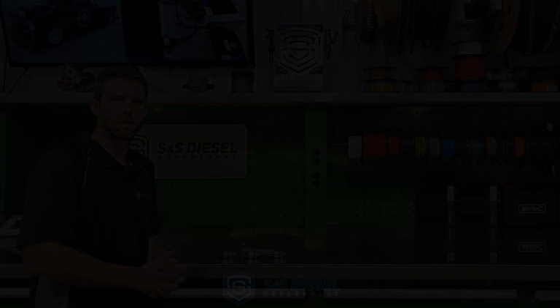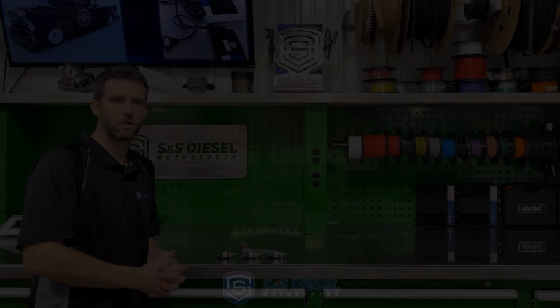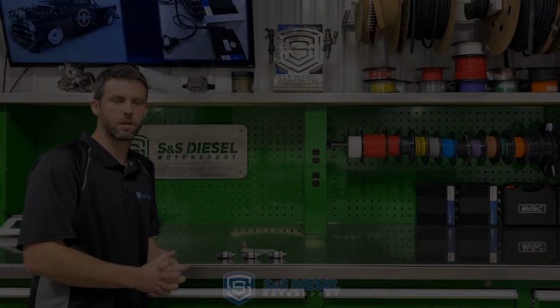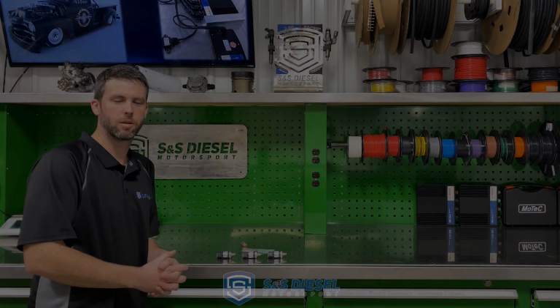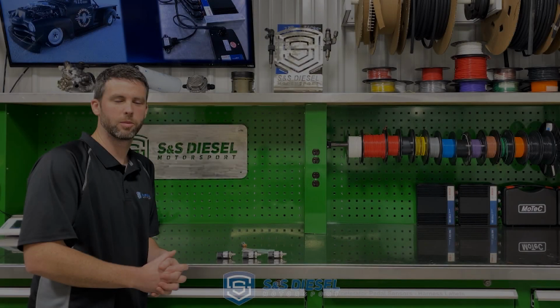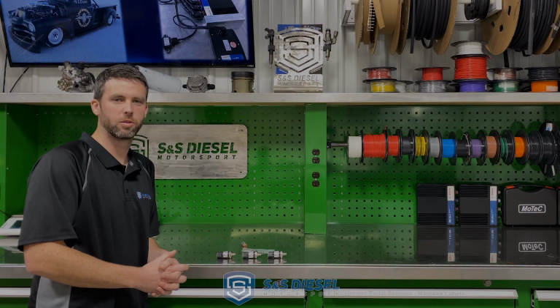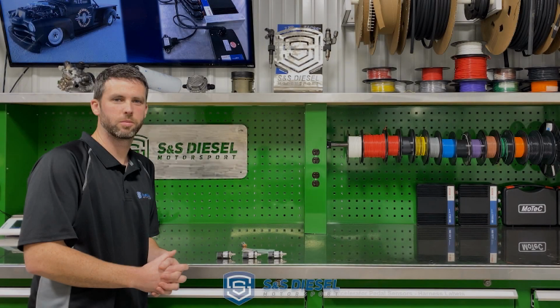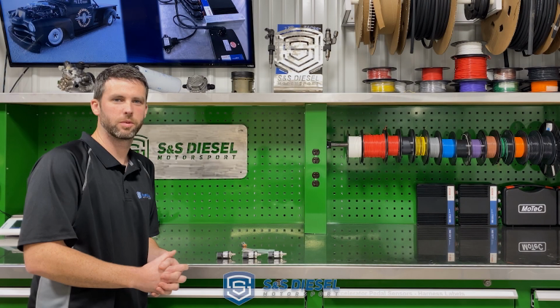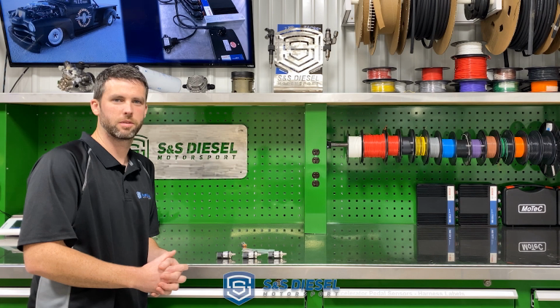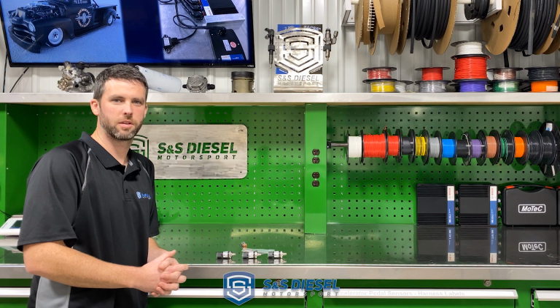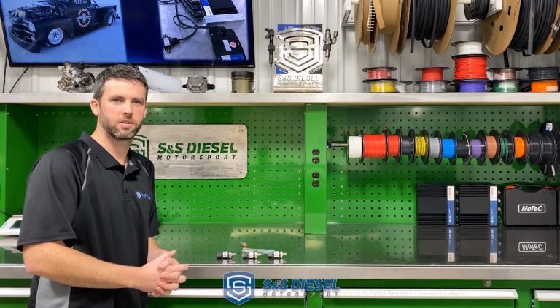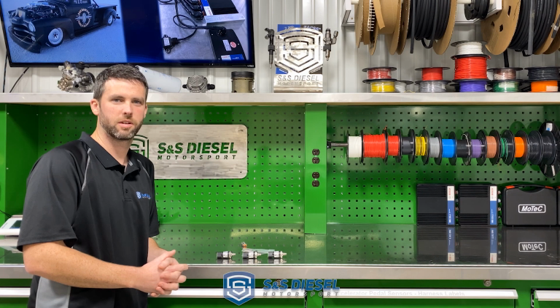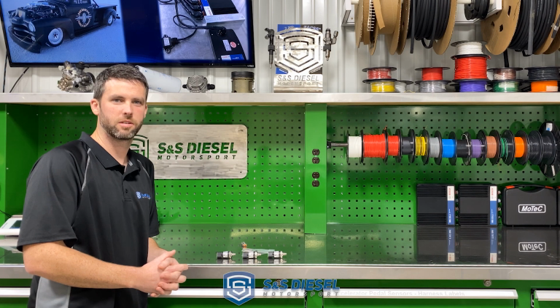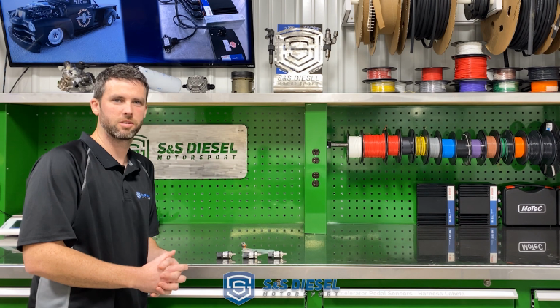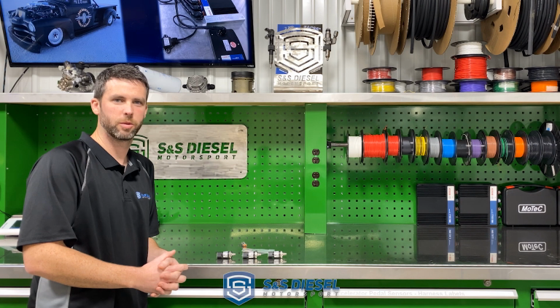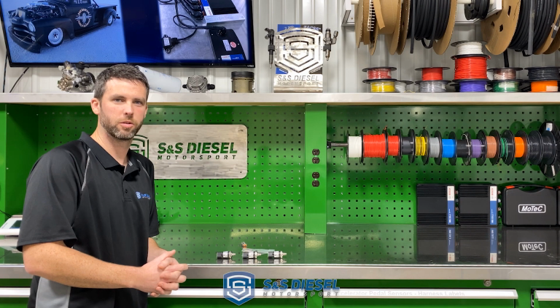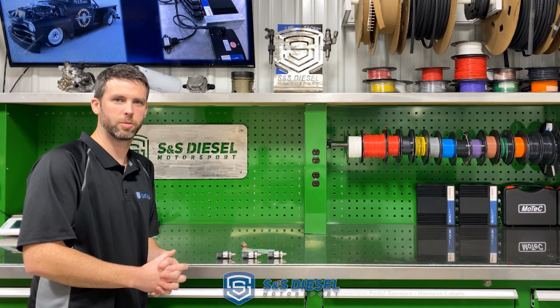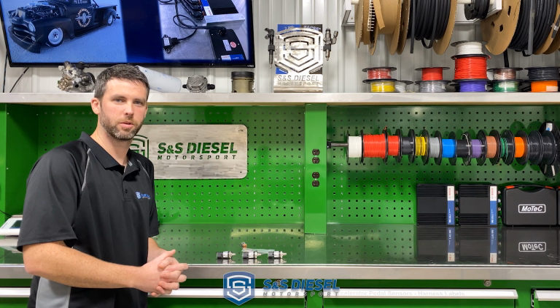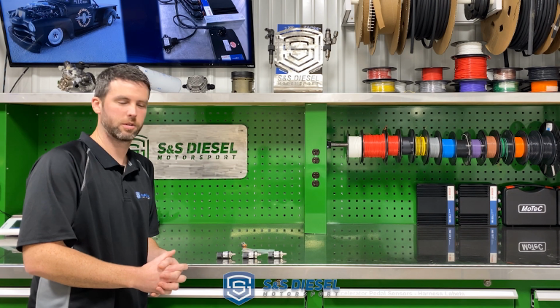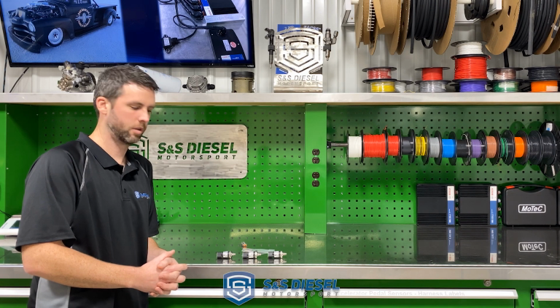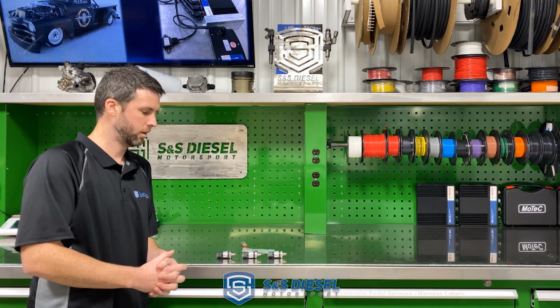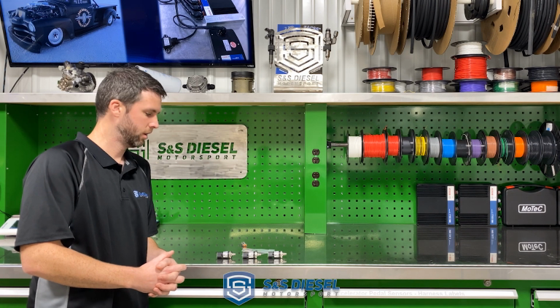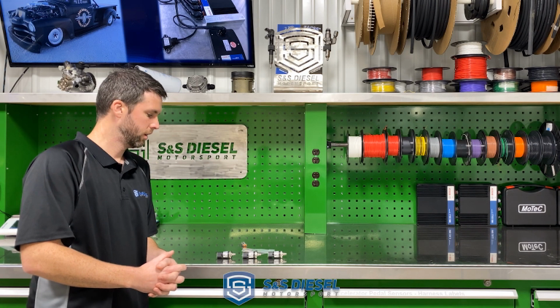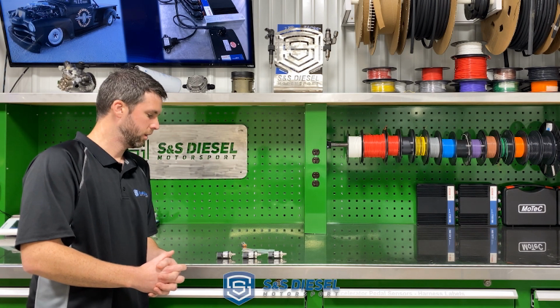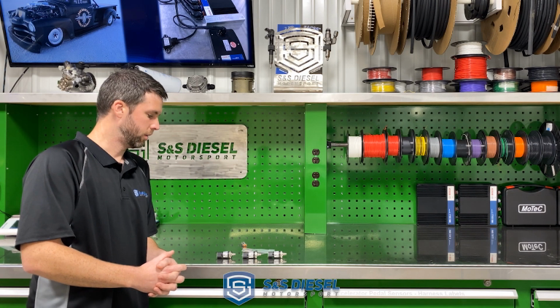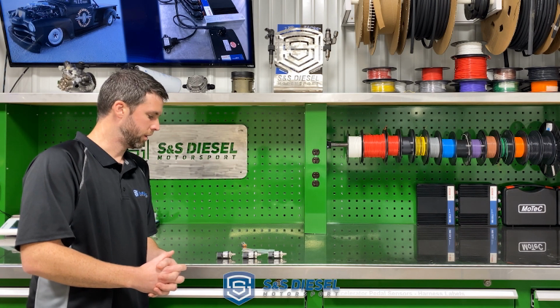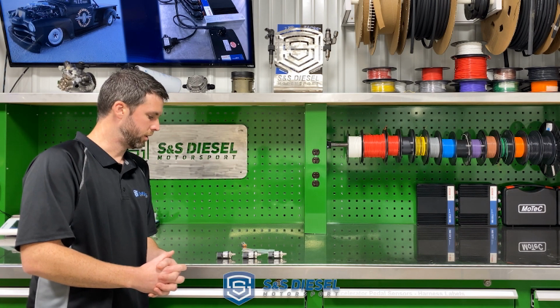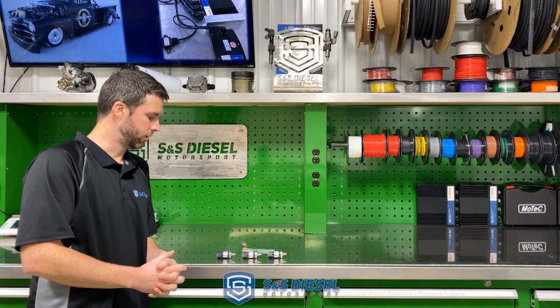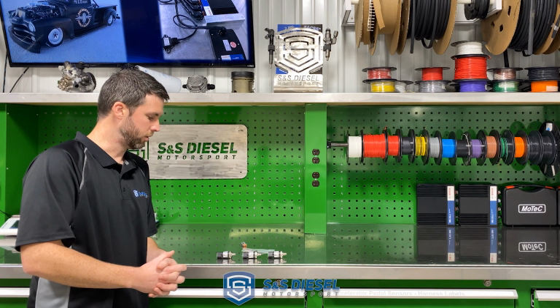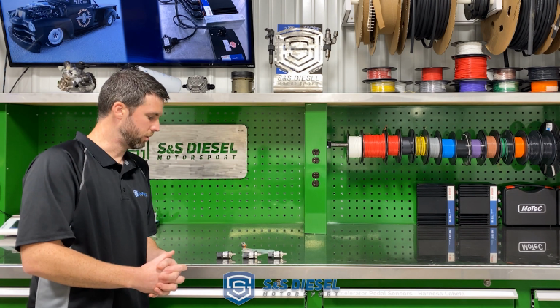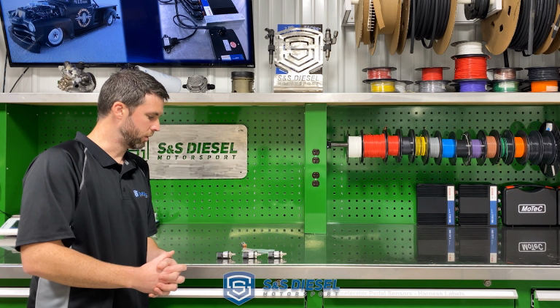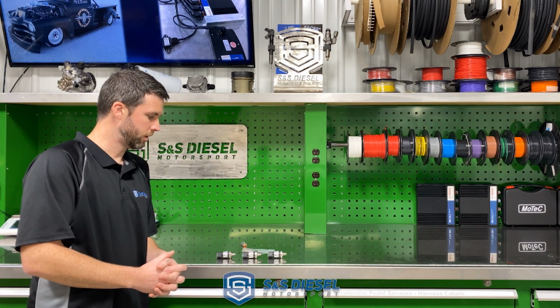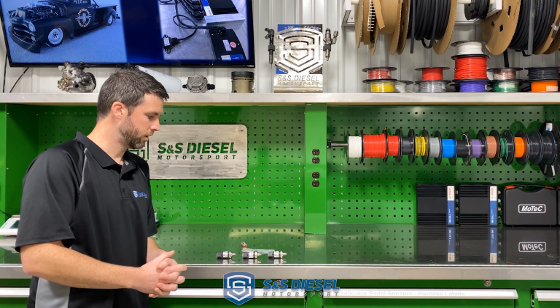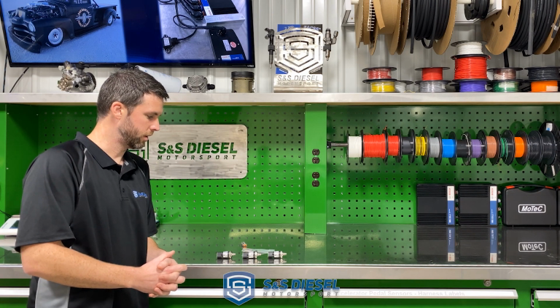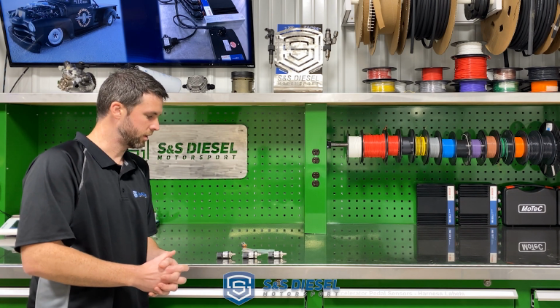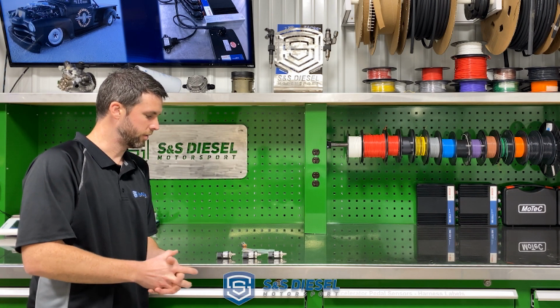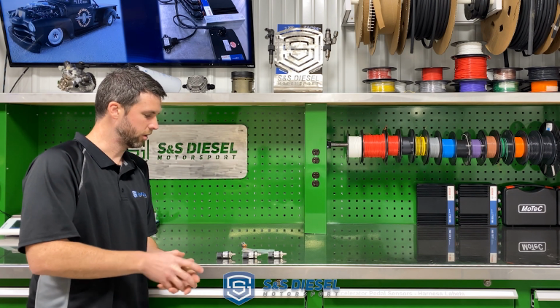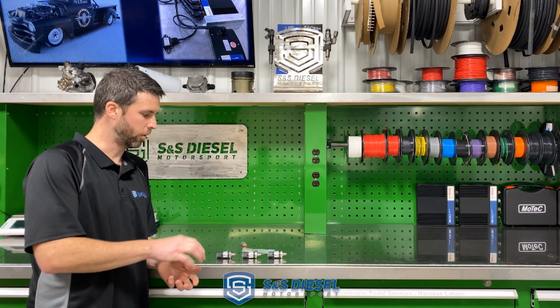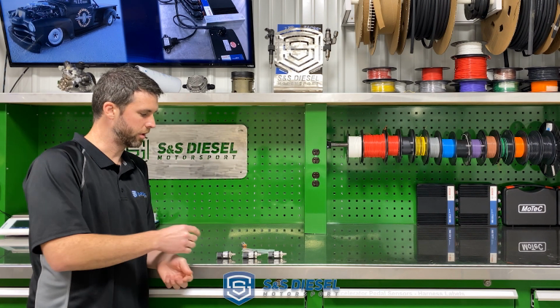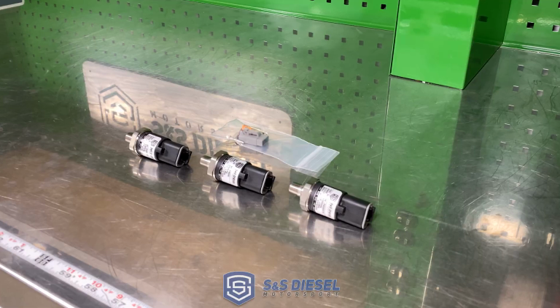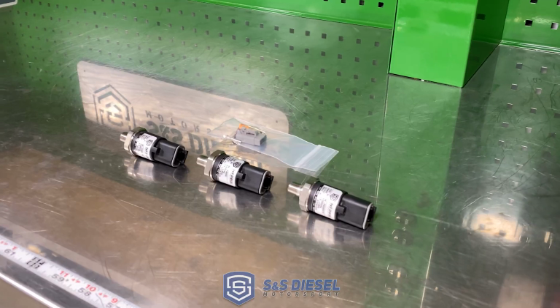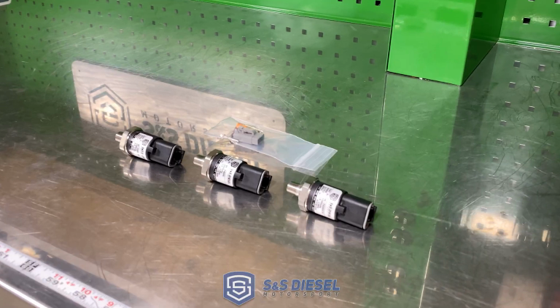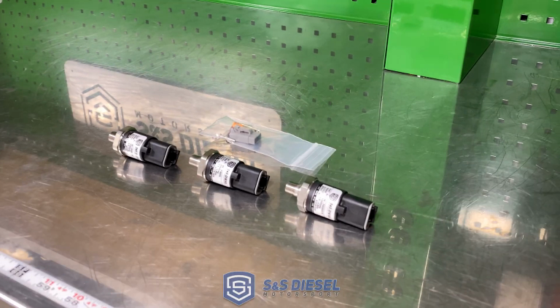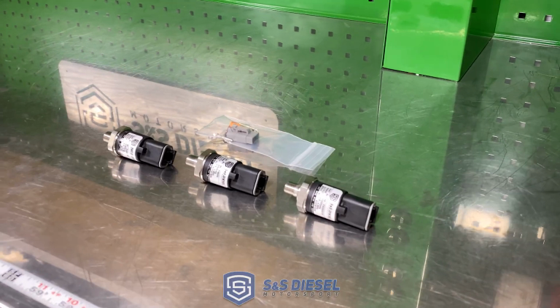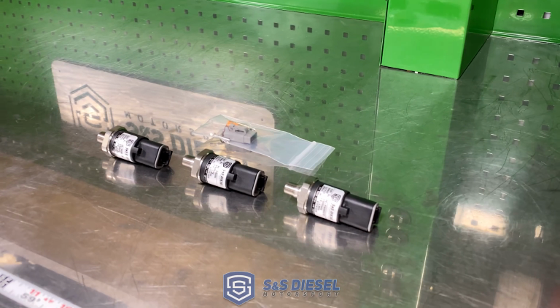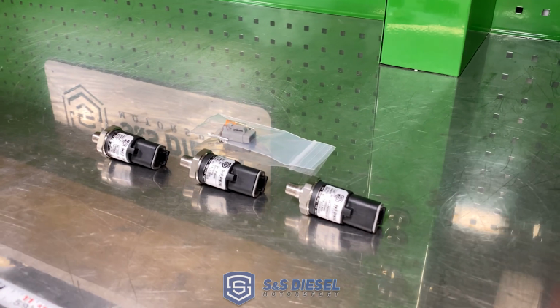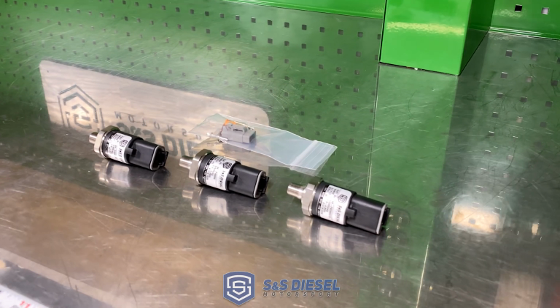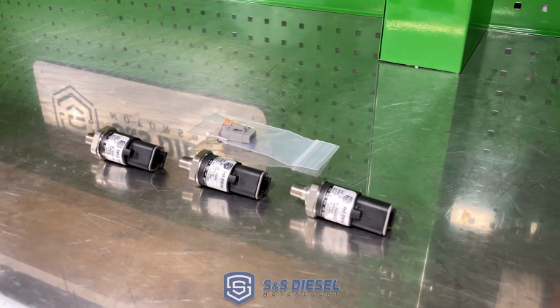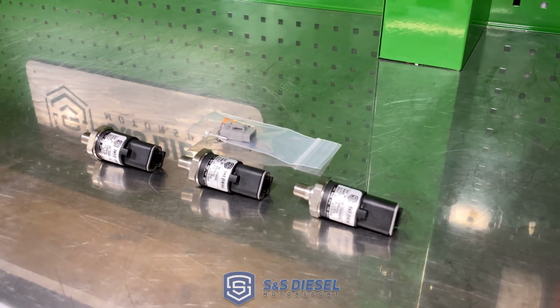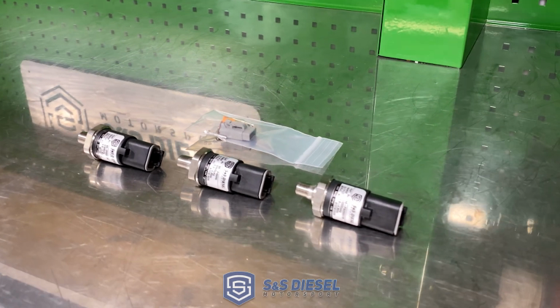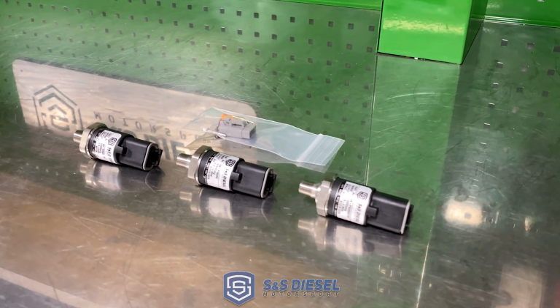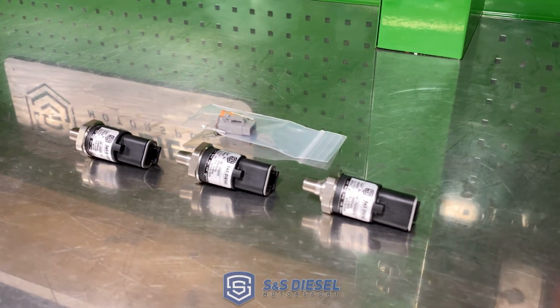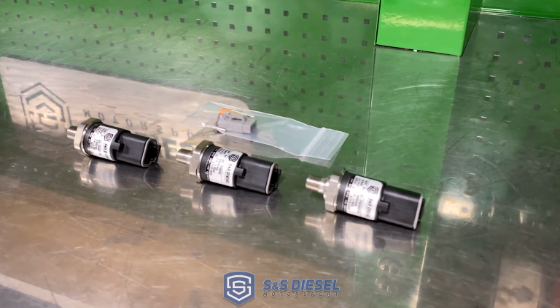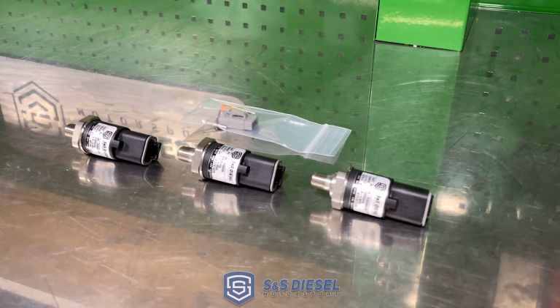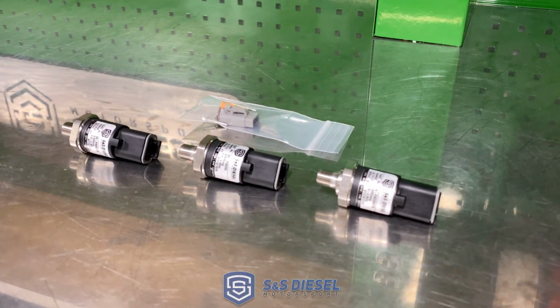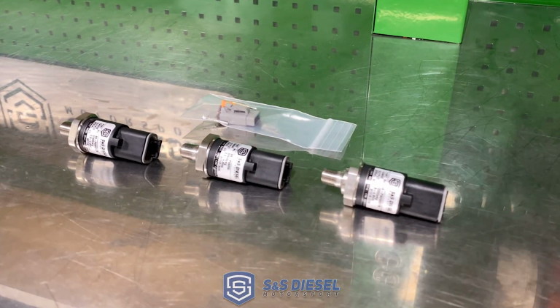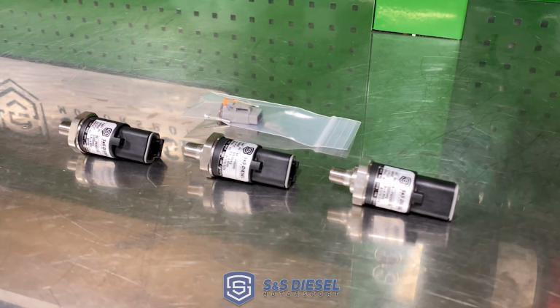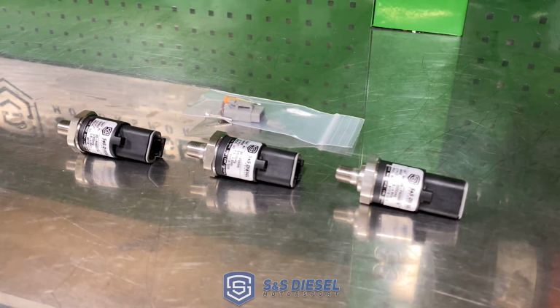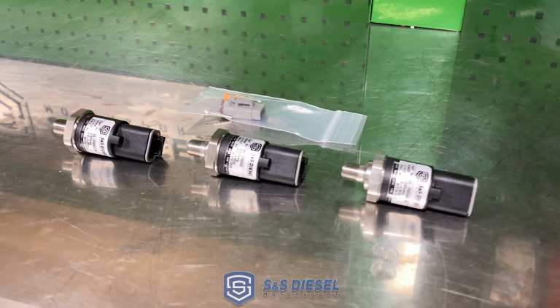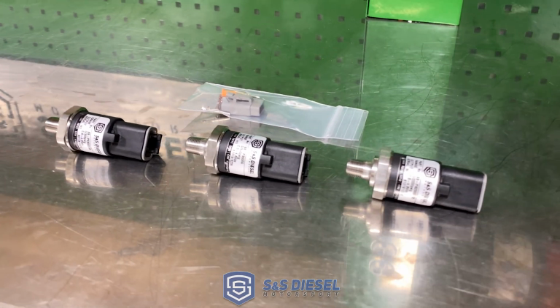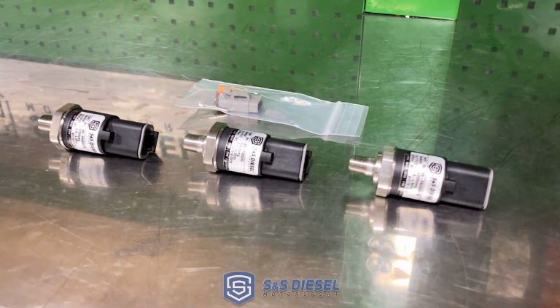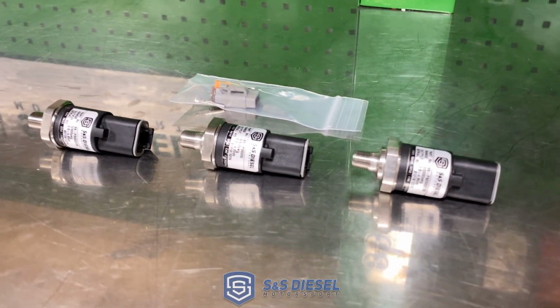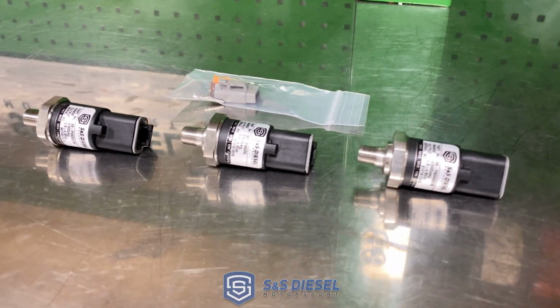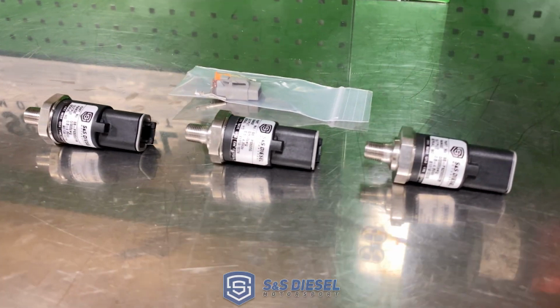Hi, I'm Luke with S&S Diesel Motorsport. I wanted to give you a little more detail on some of the pressure sensors that we have available.